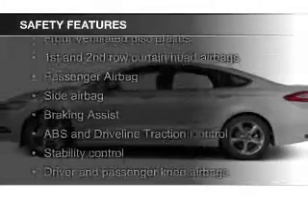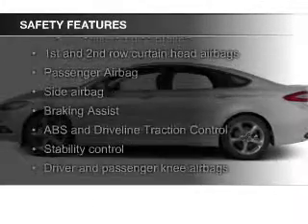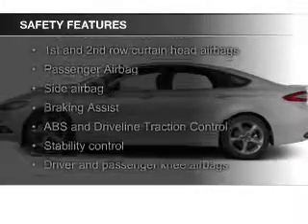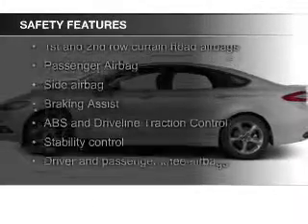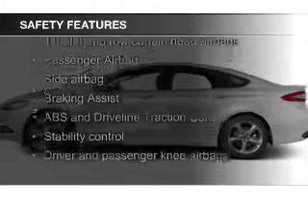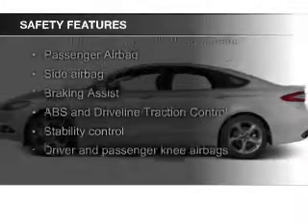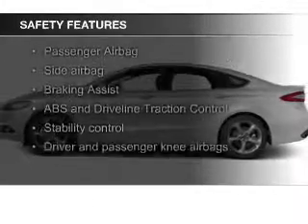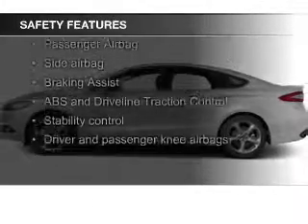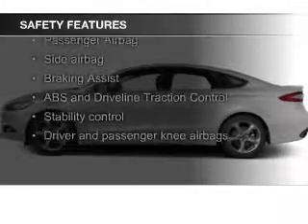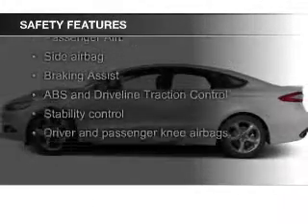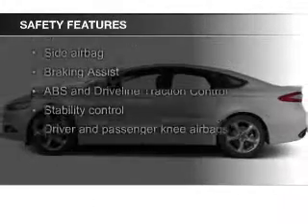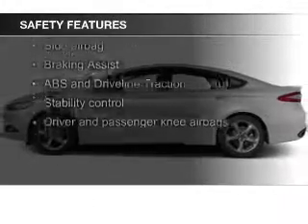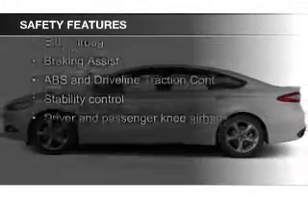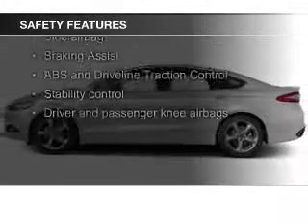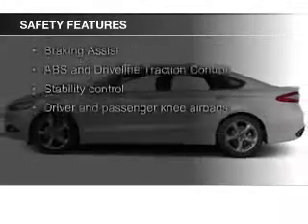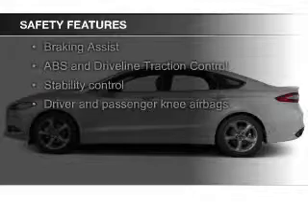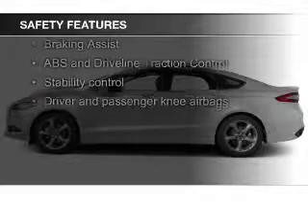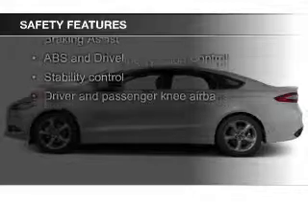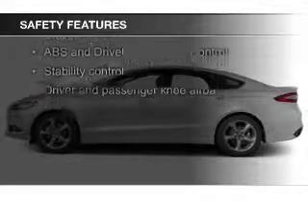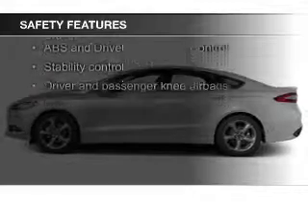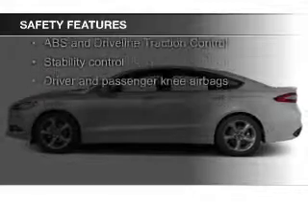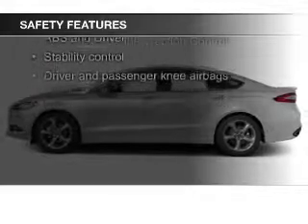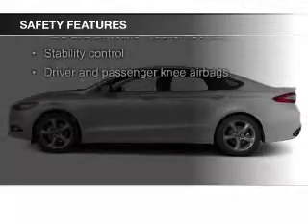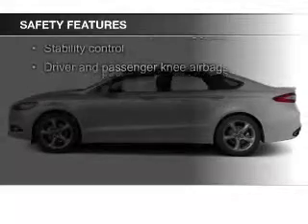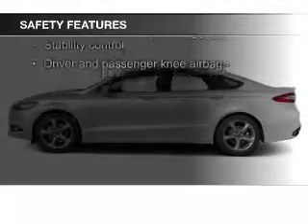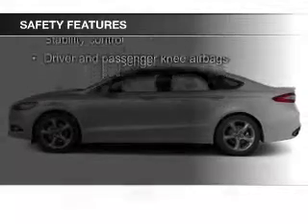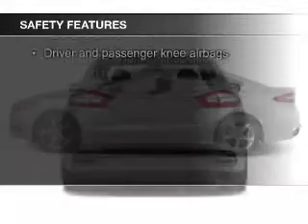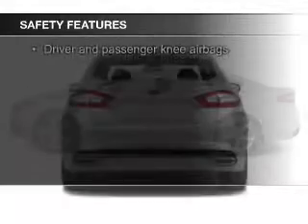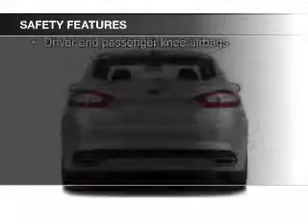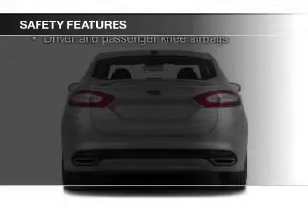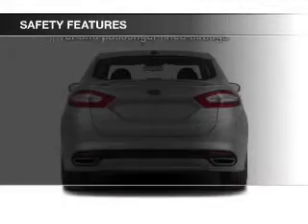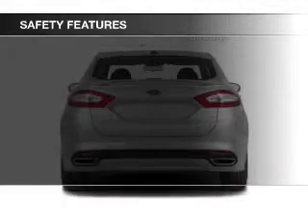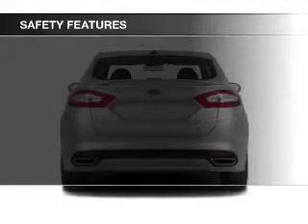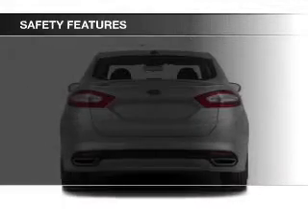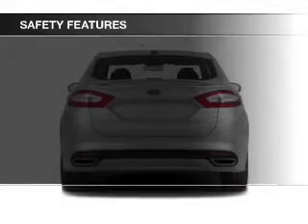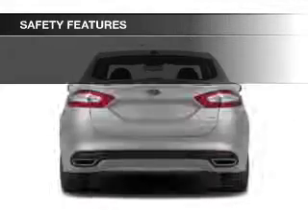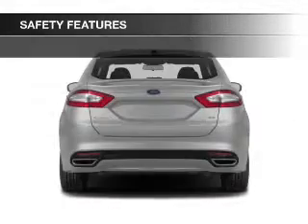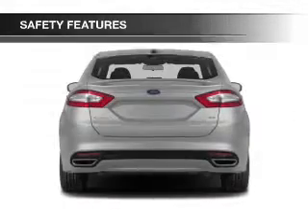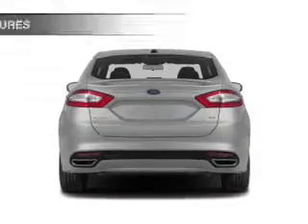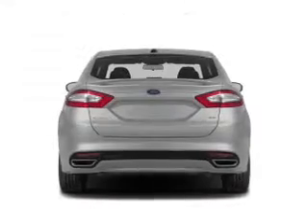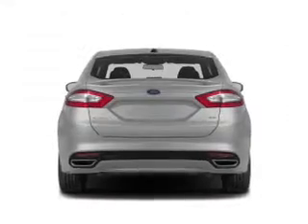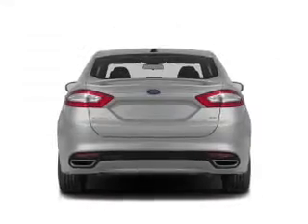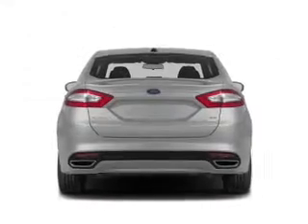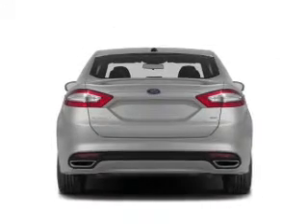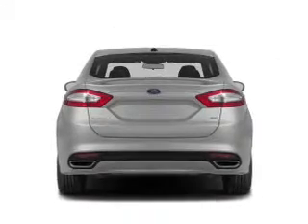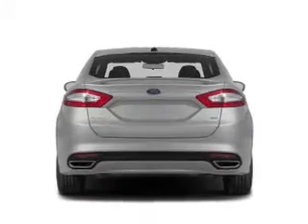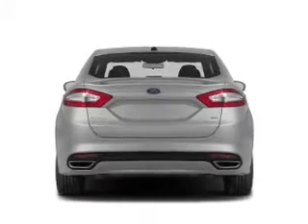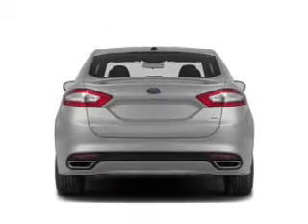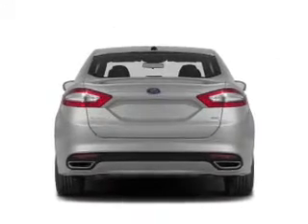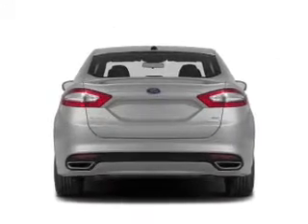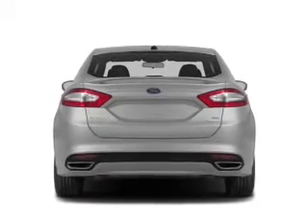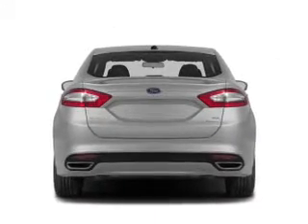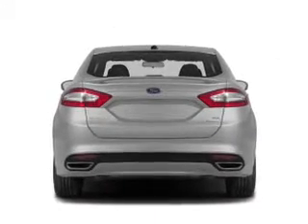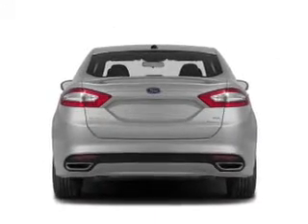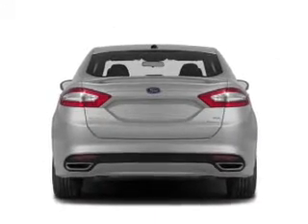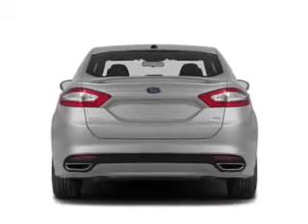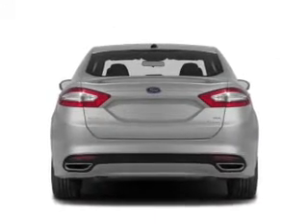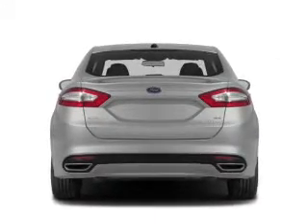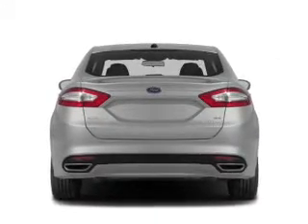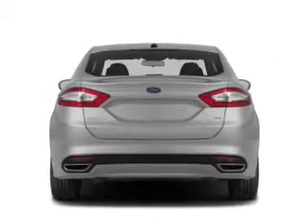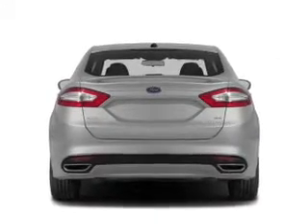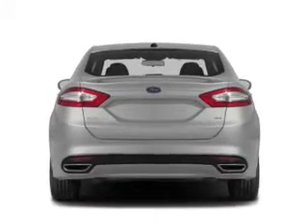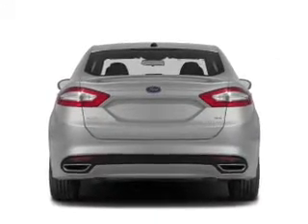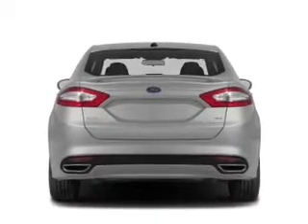A backup camera, curtain head airbags, side airbags, independent suspension, brake assist, and traction control.